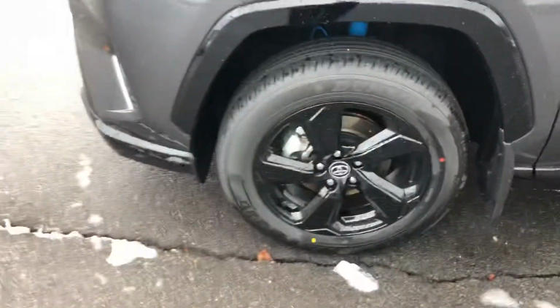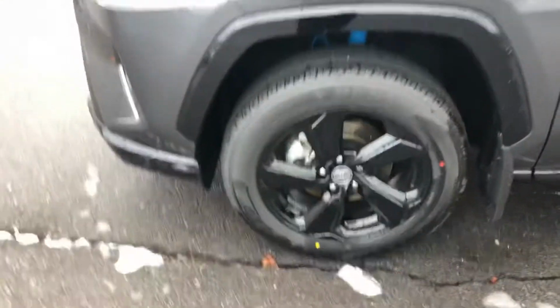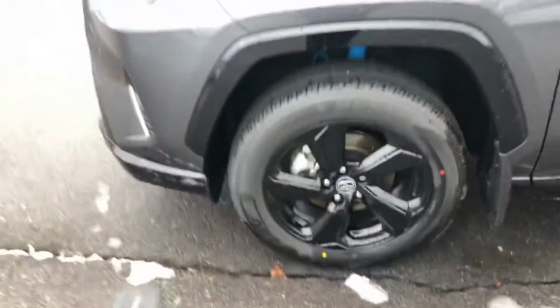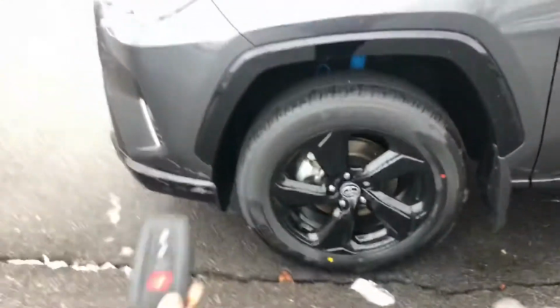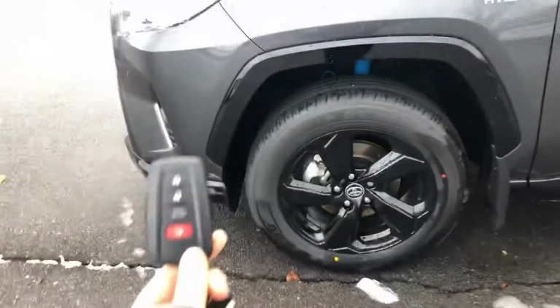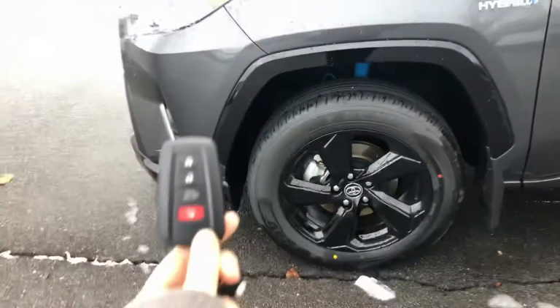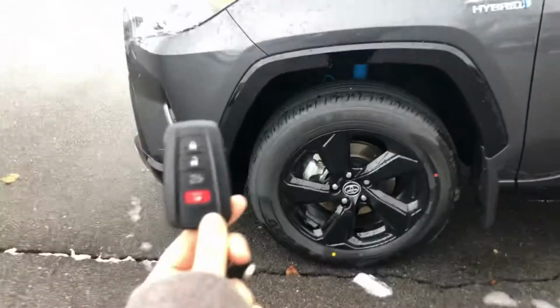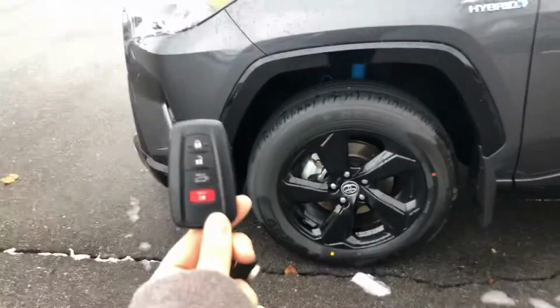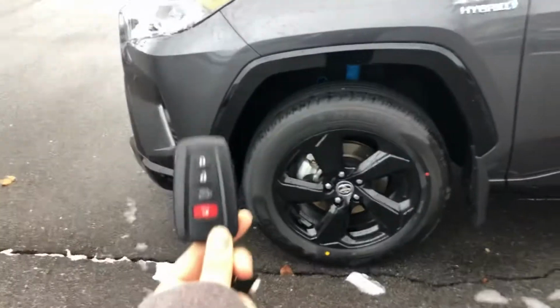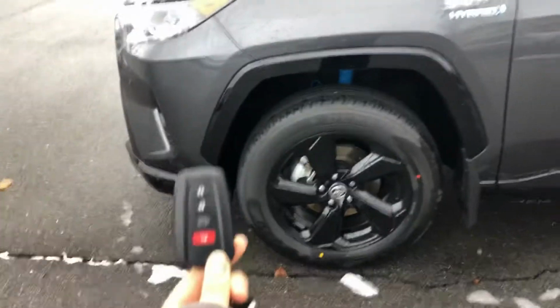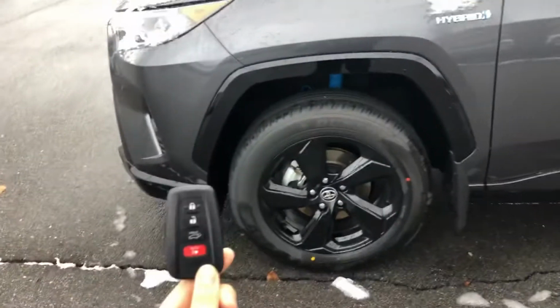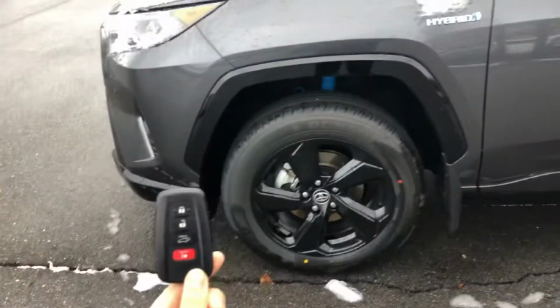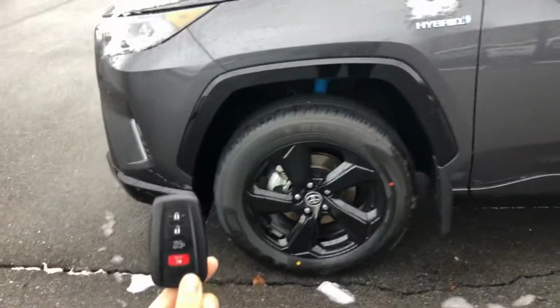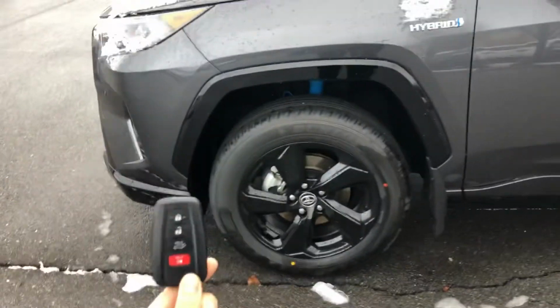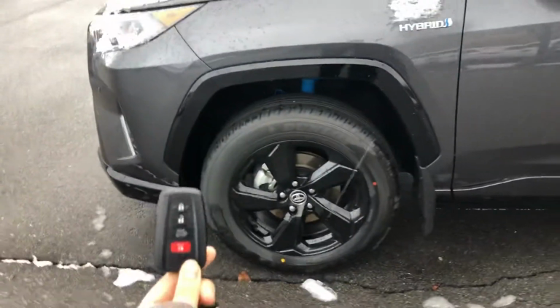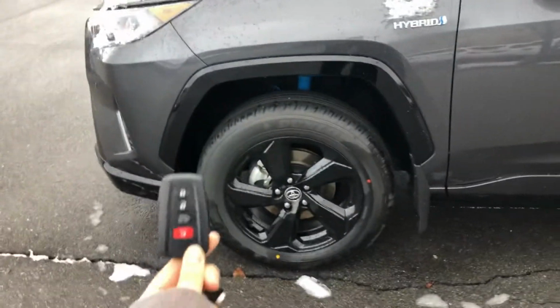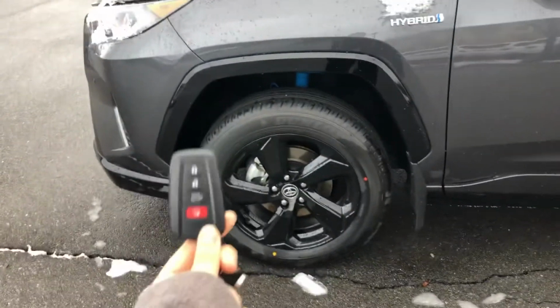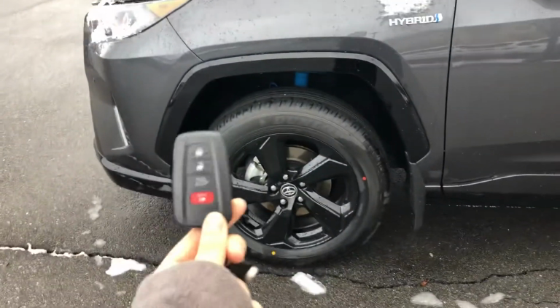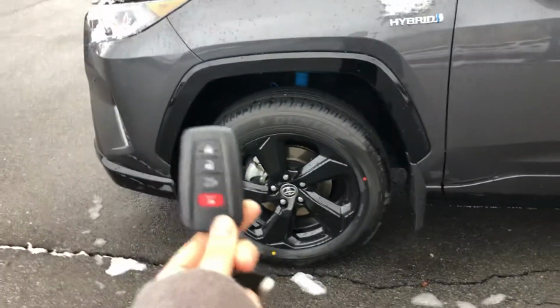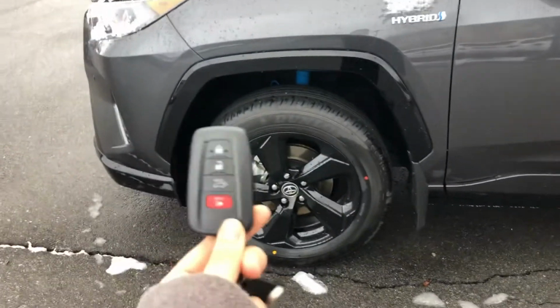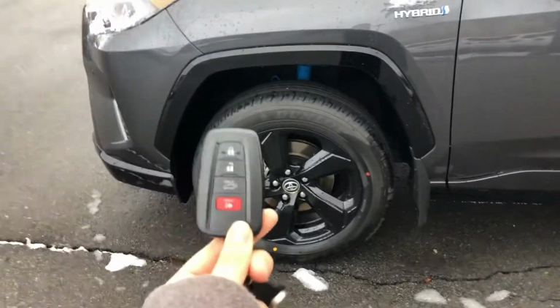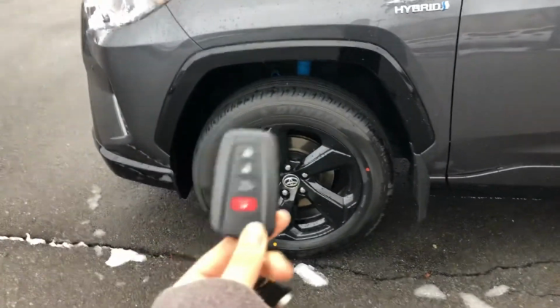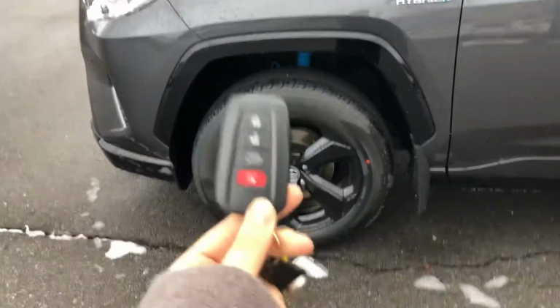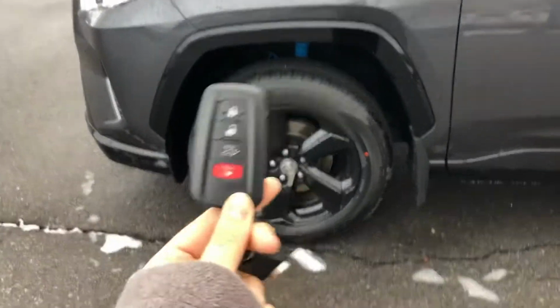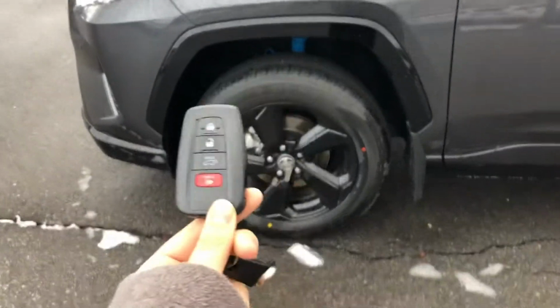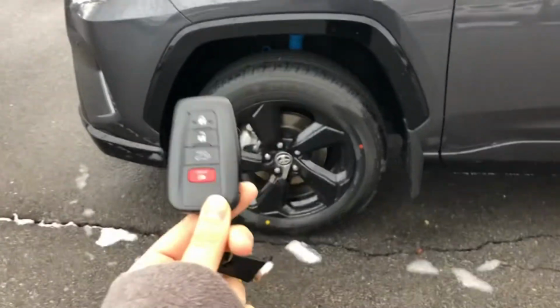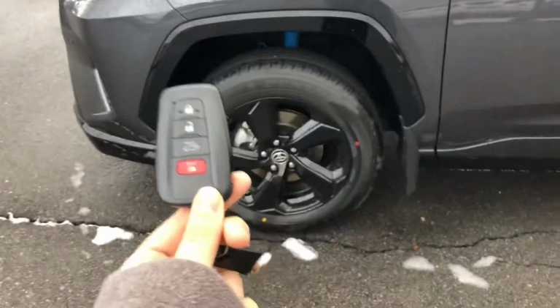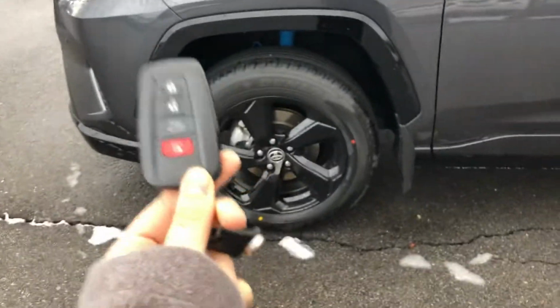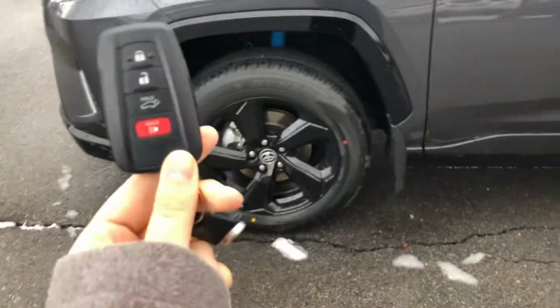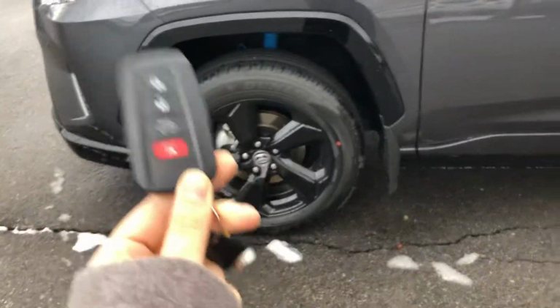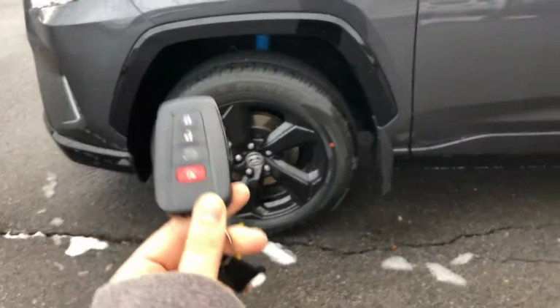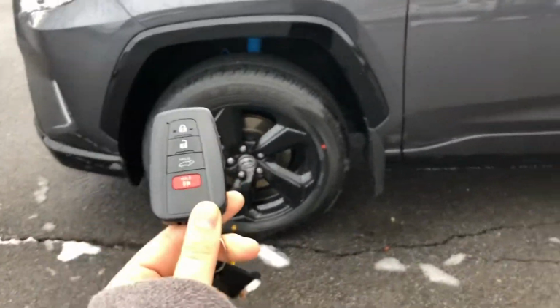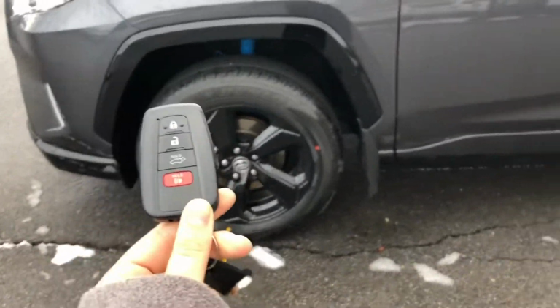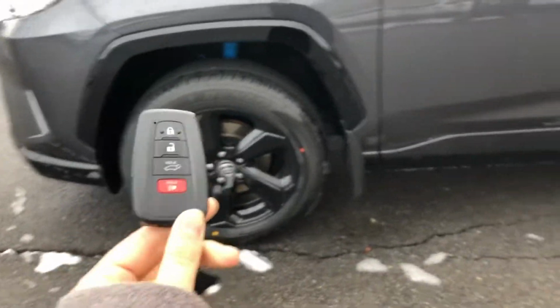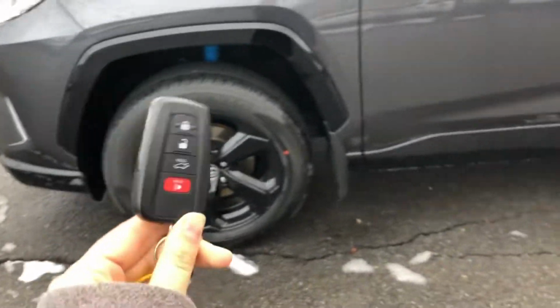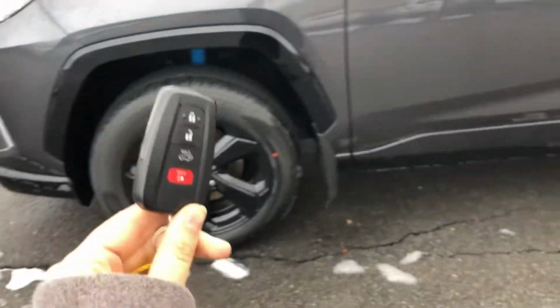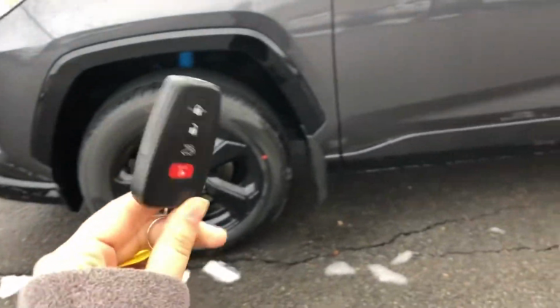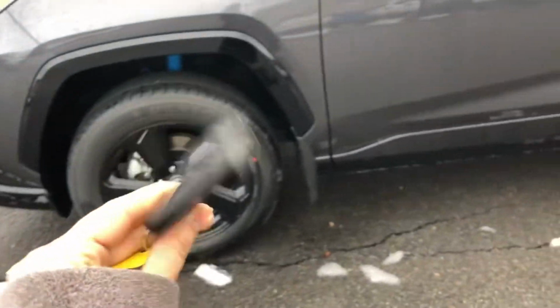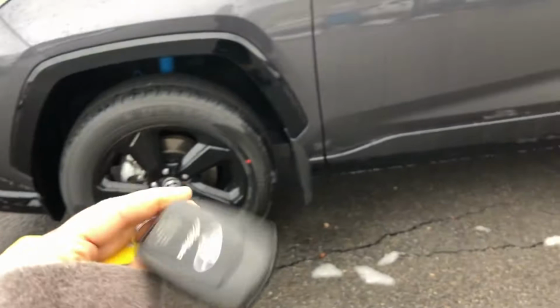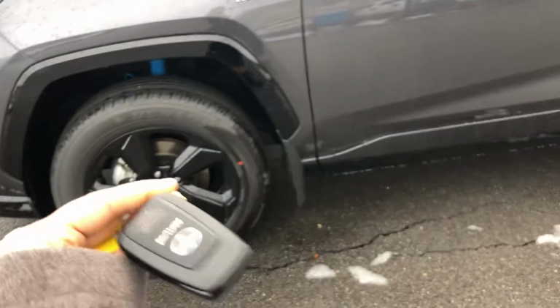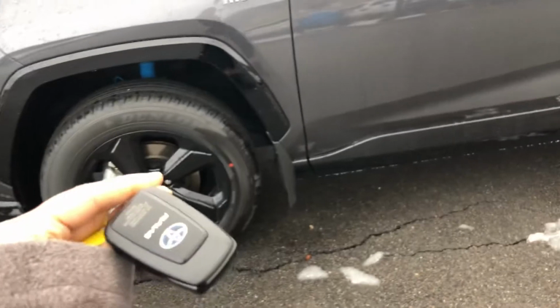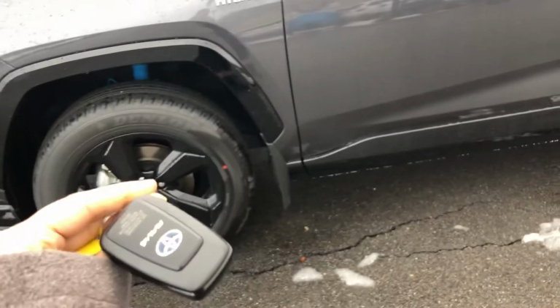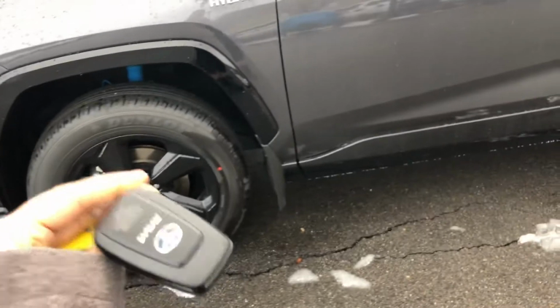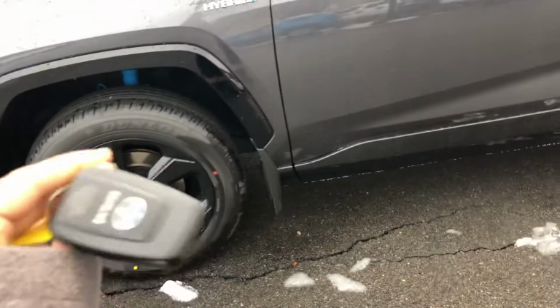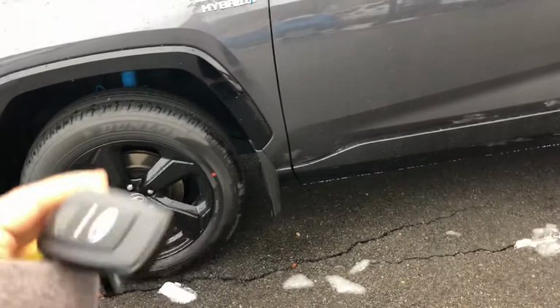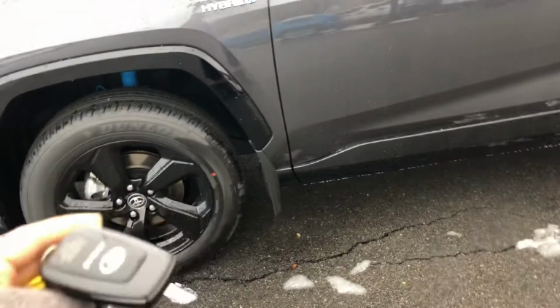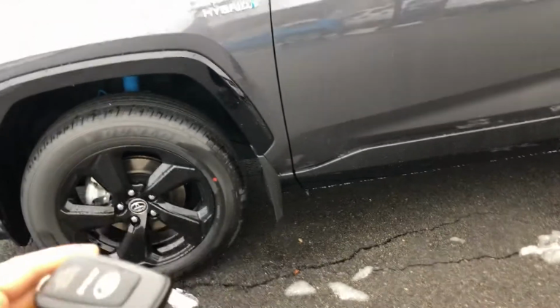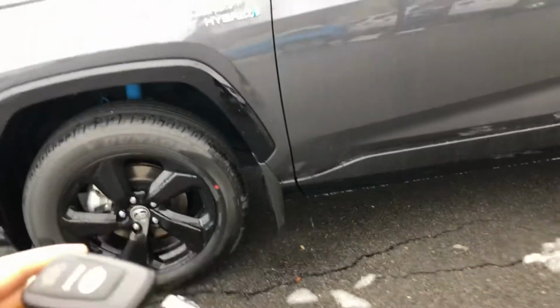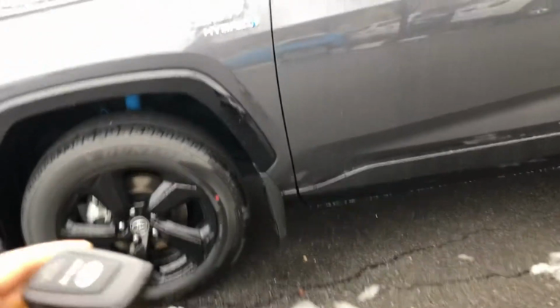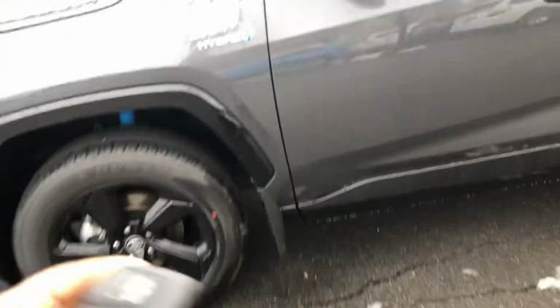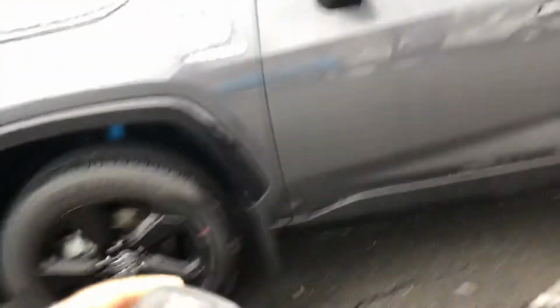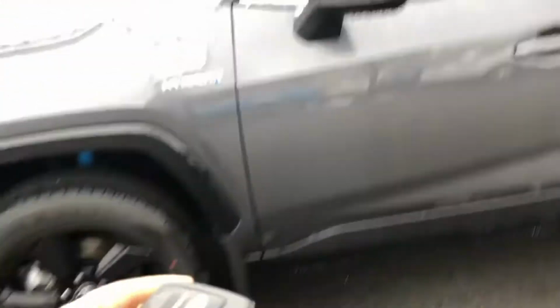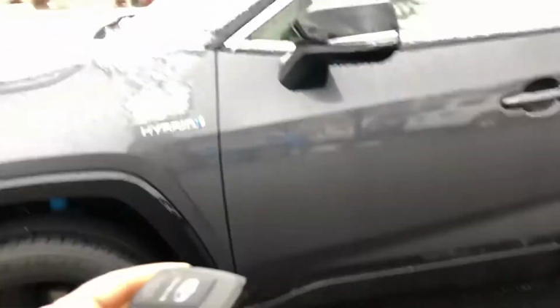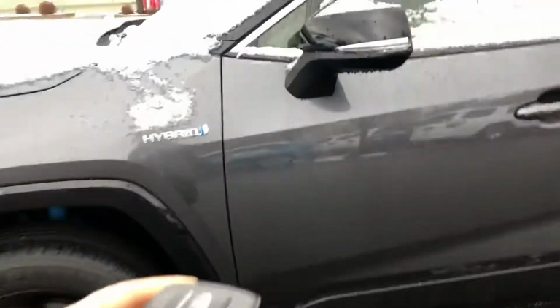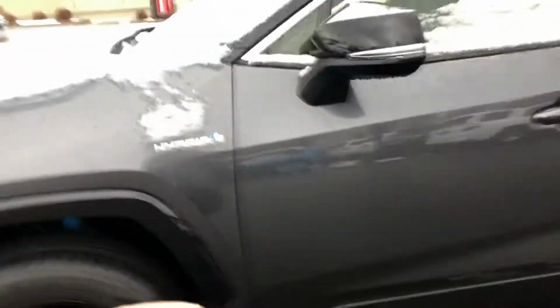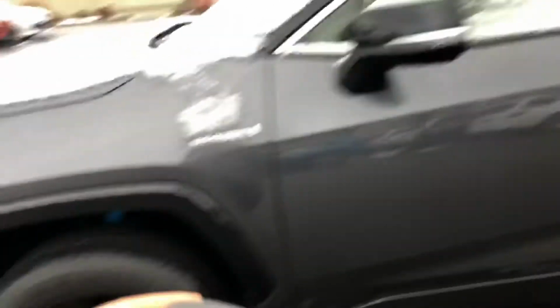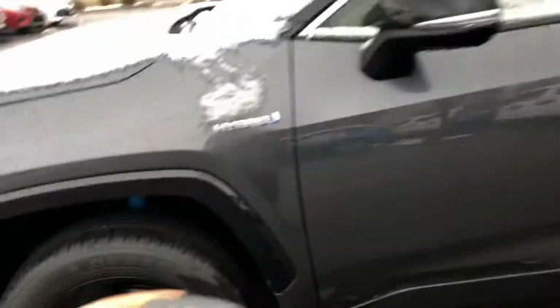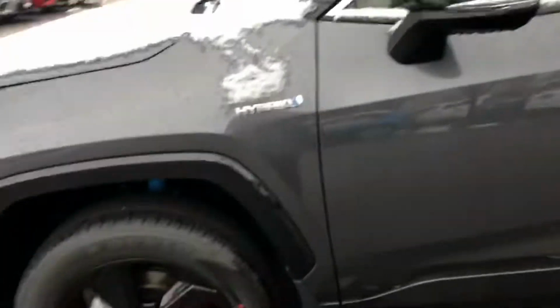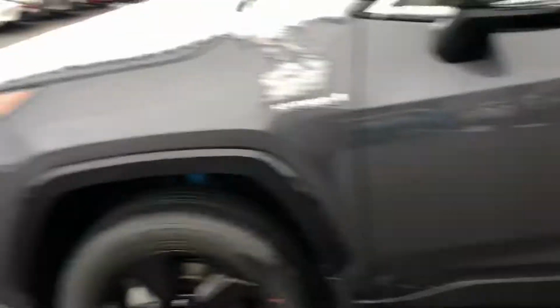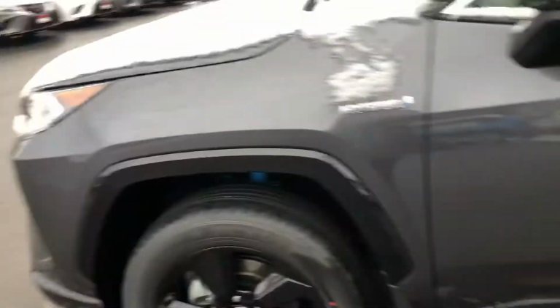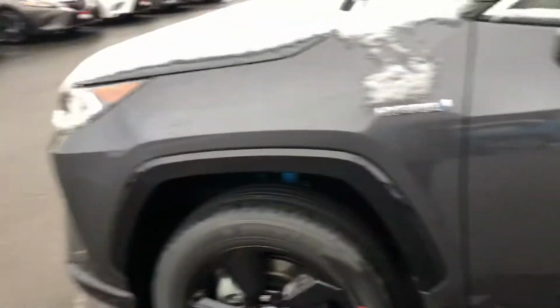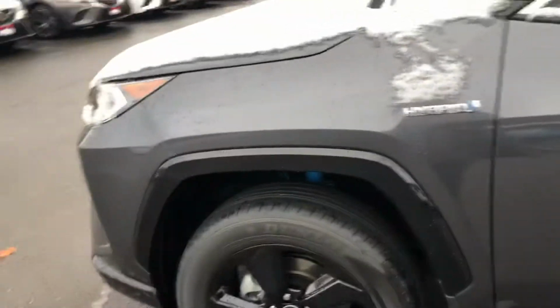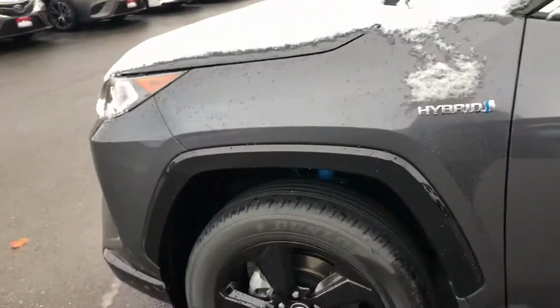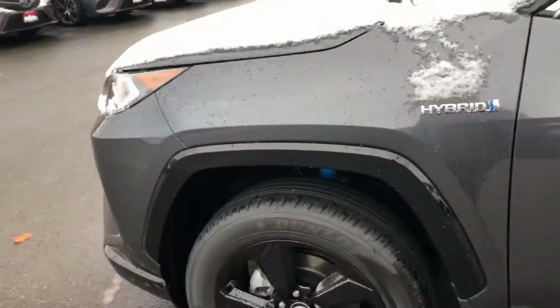Starting with the key fob, you have a smart key system on the XSE, so this will give you keyless entry and a push-button start.